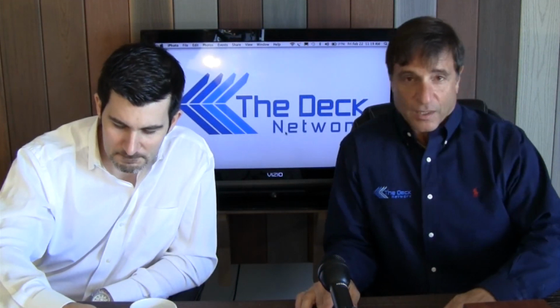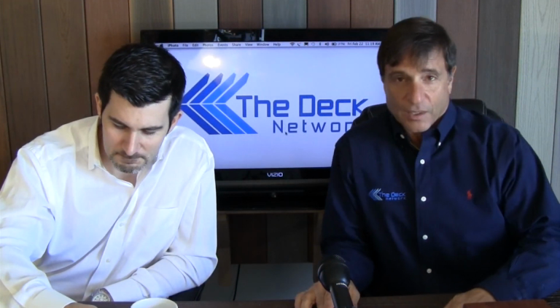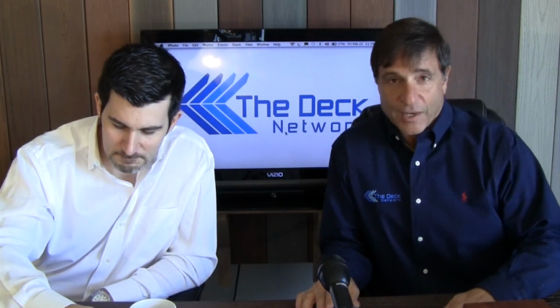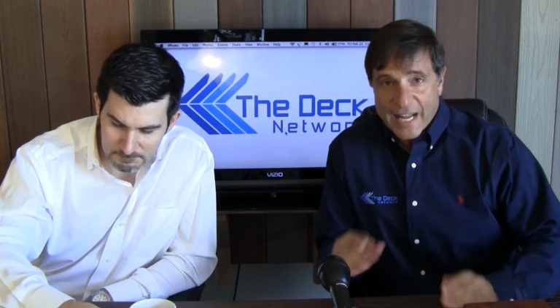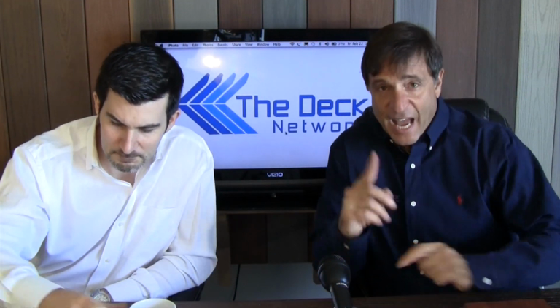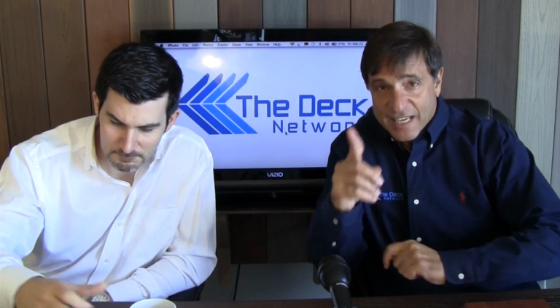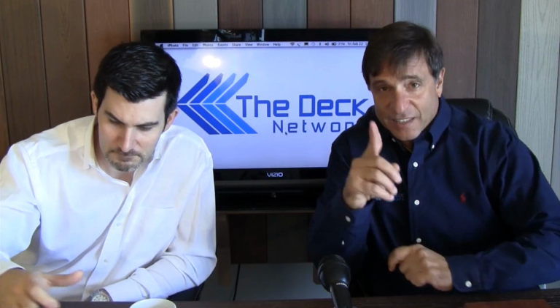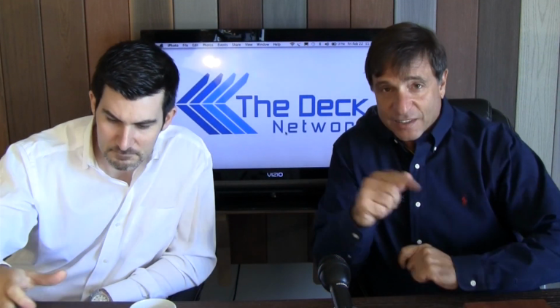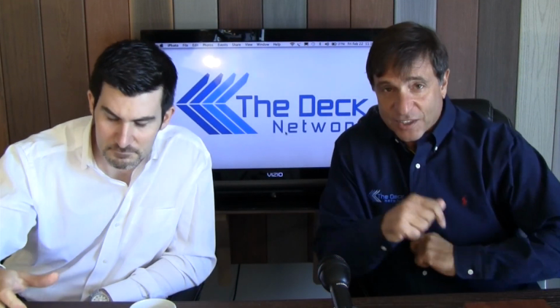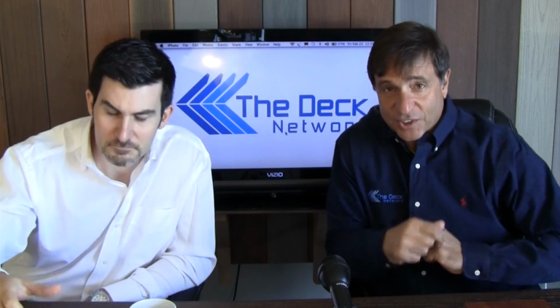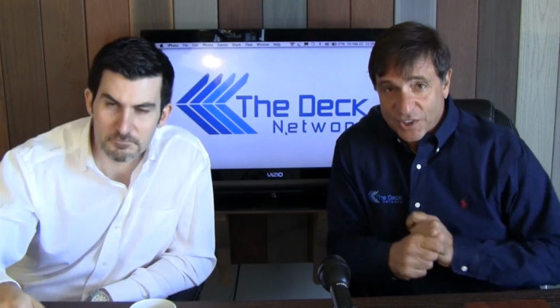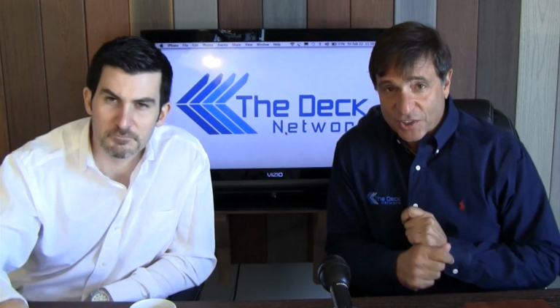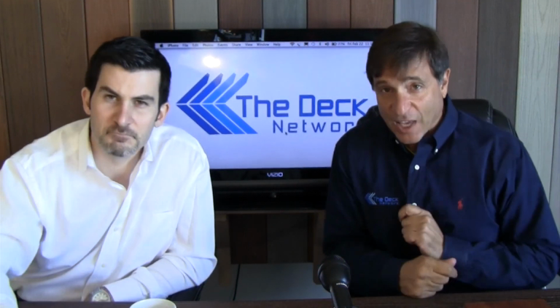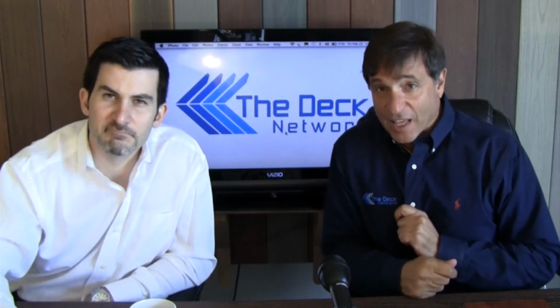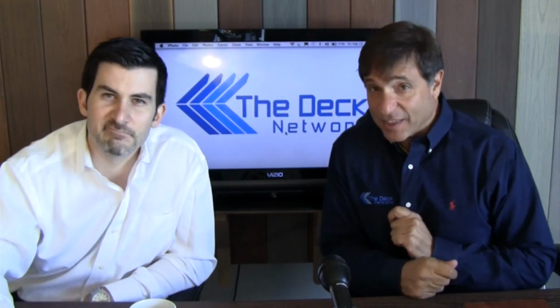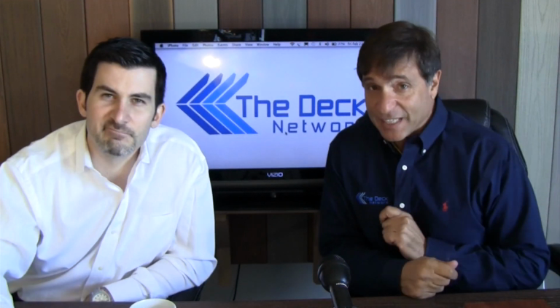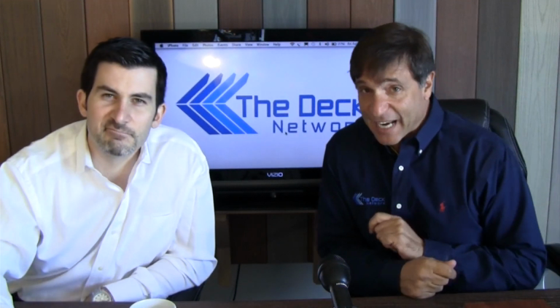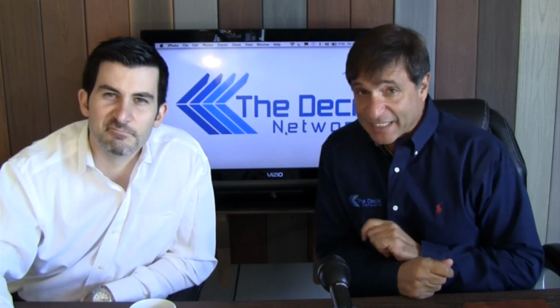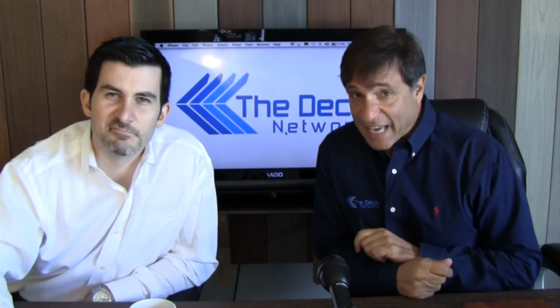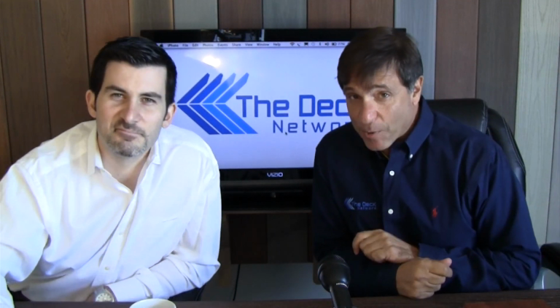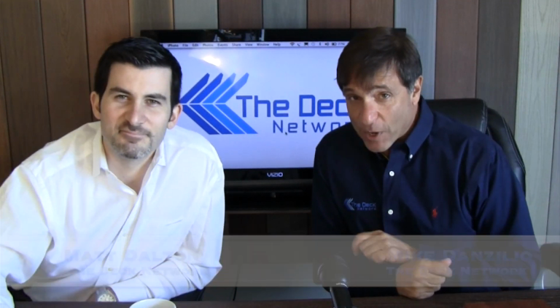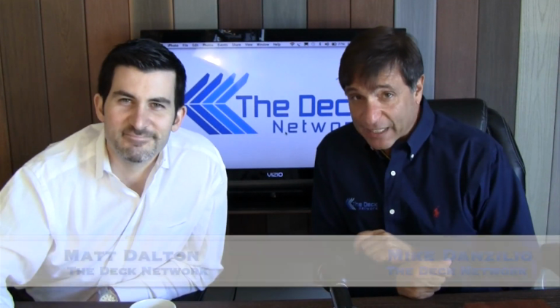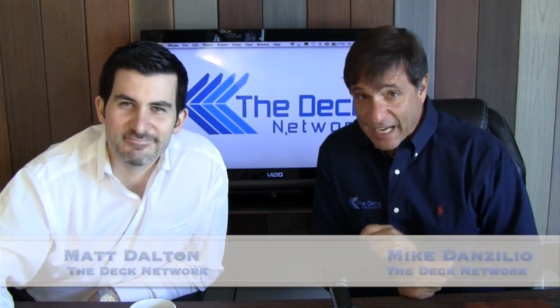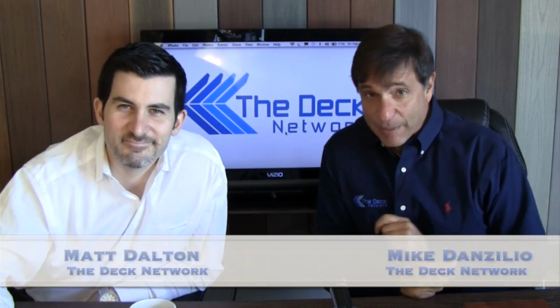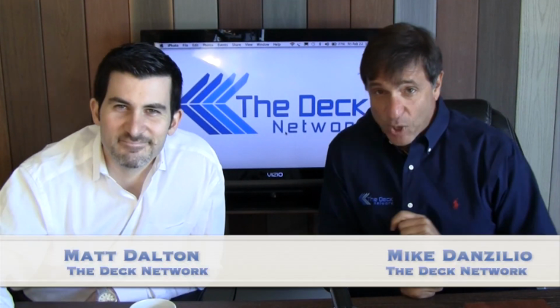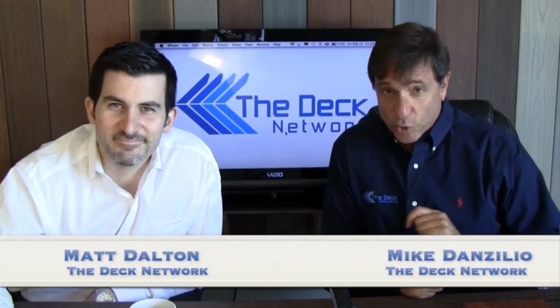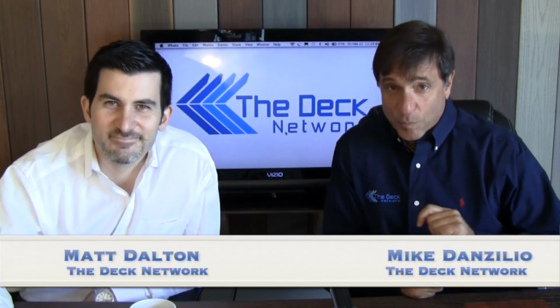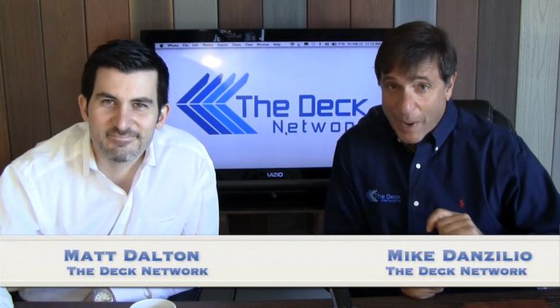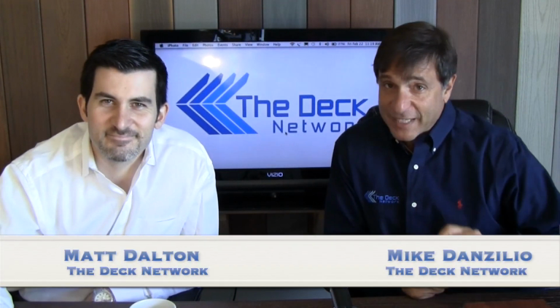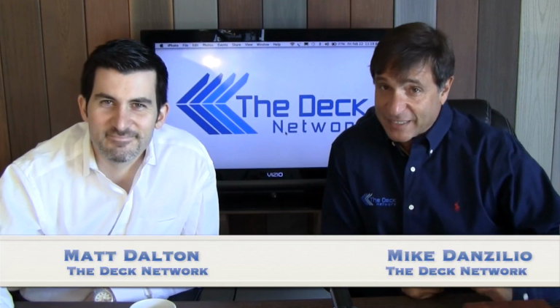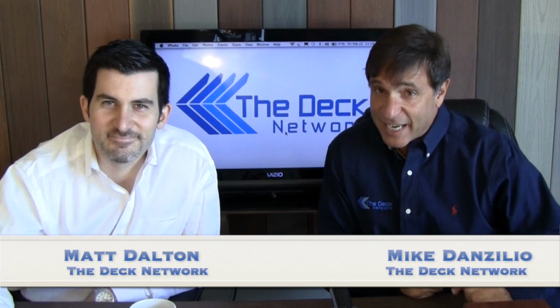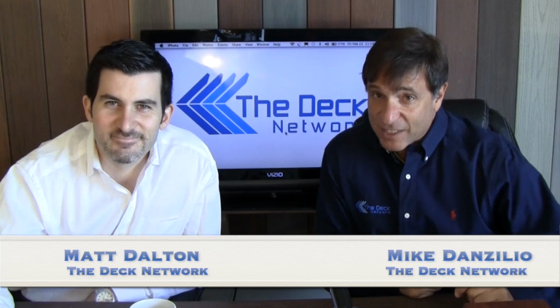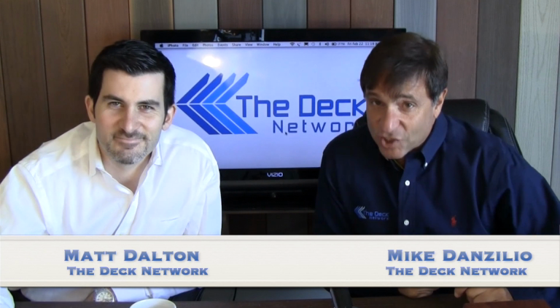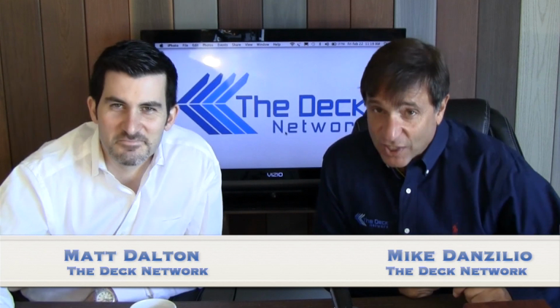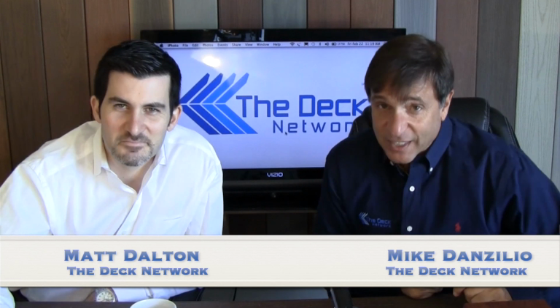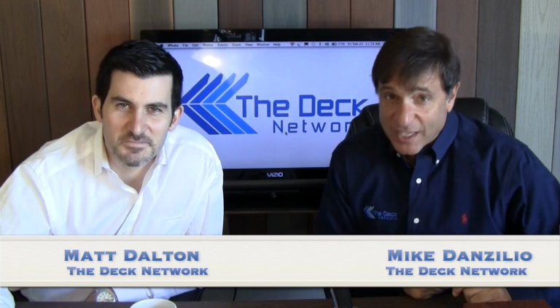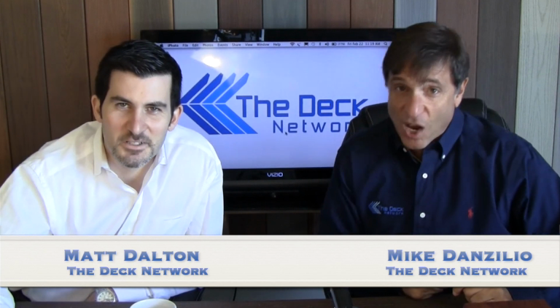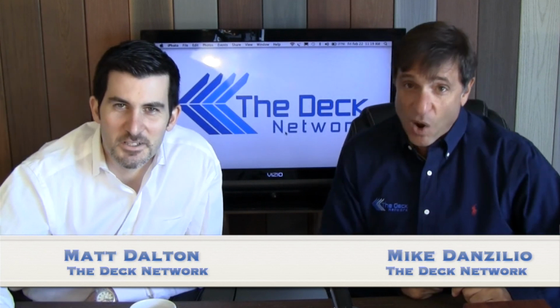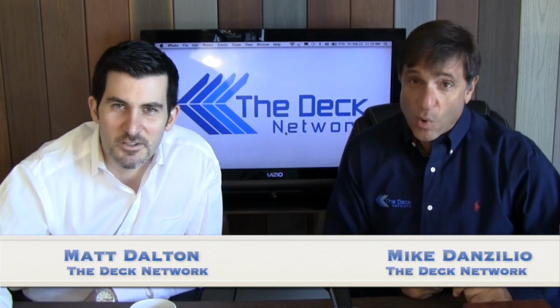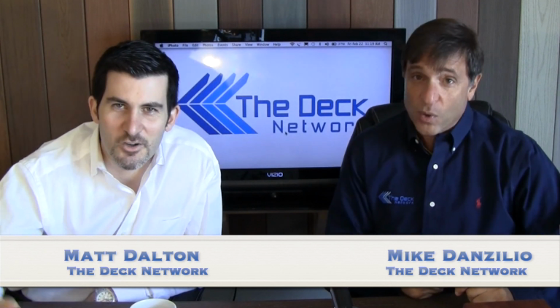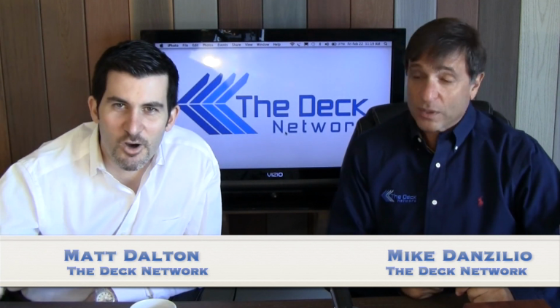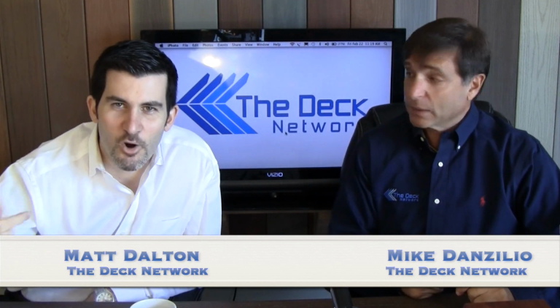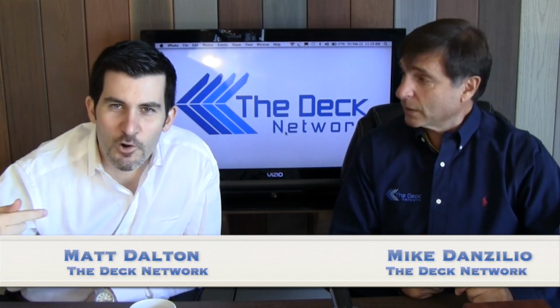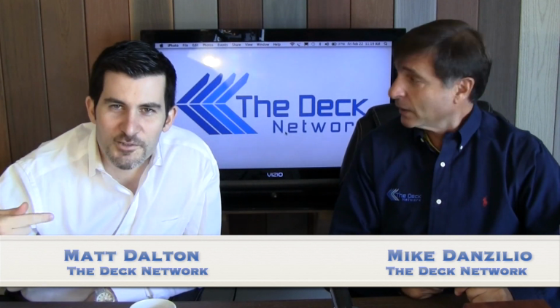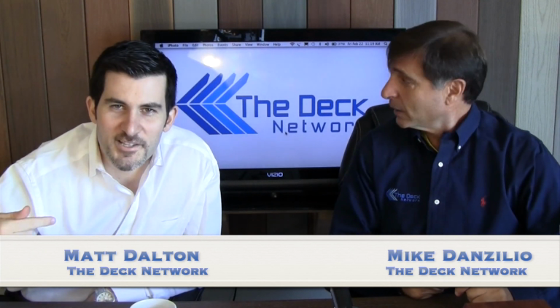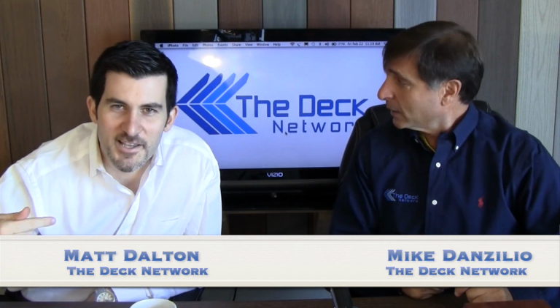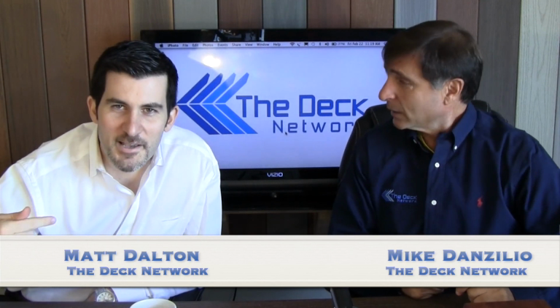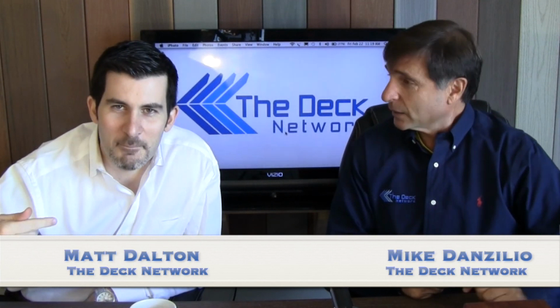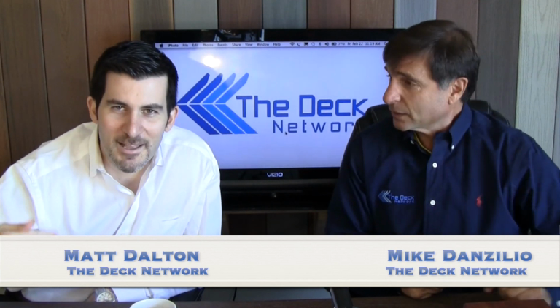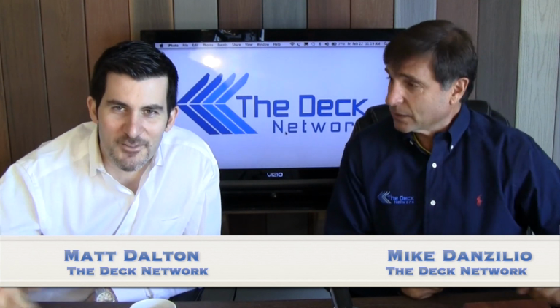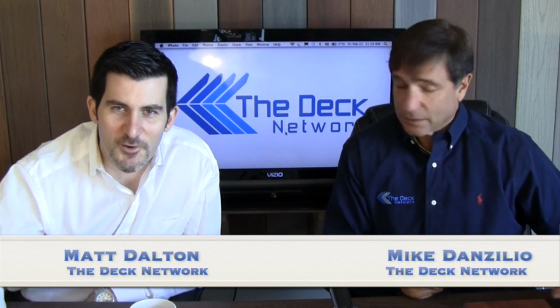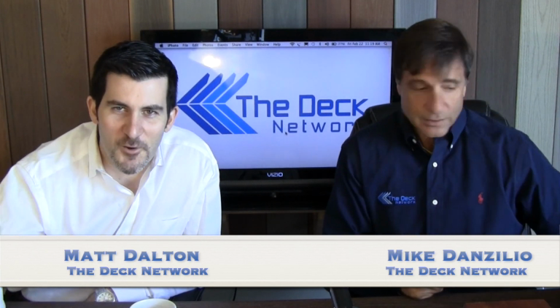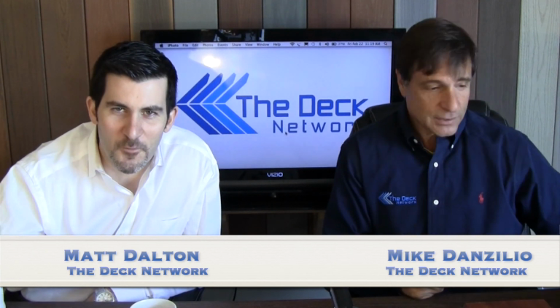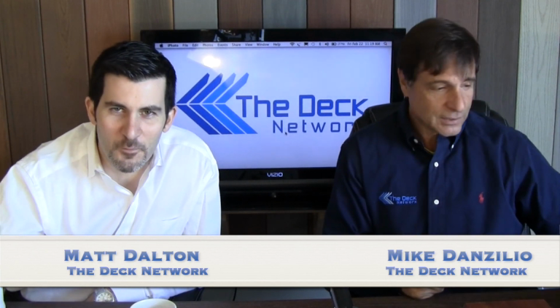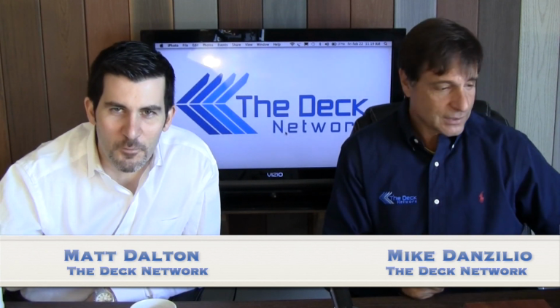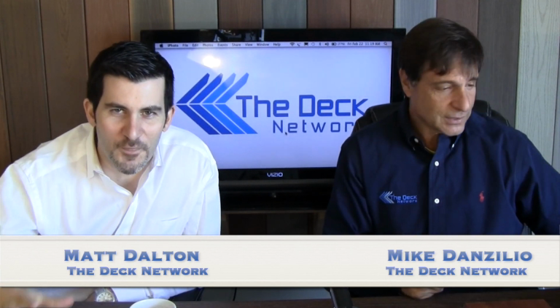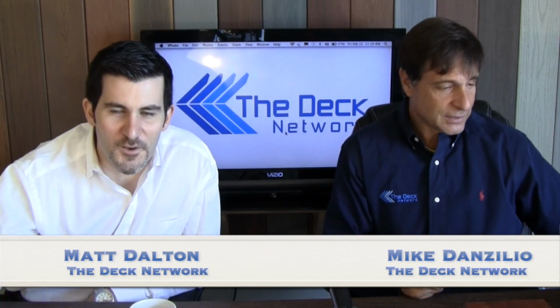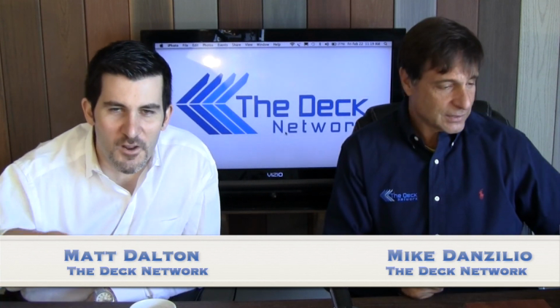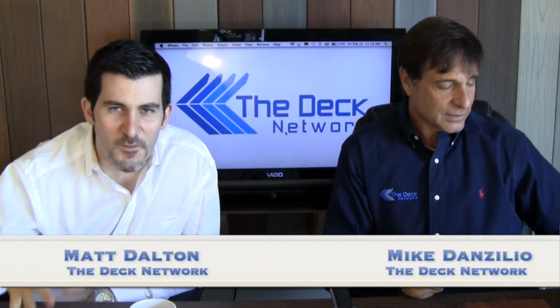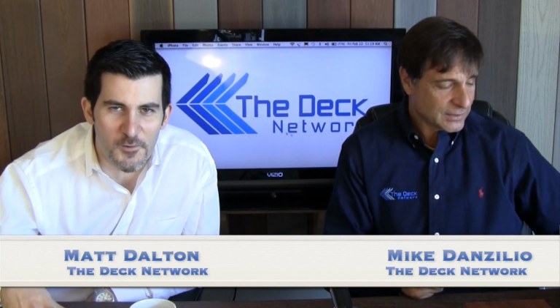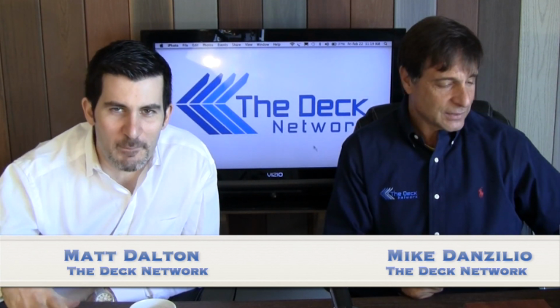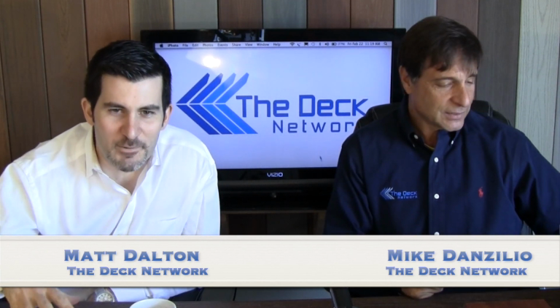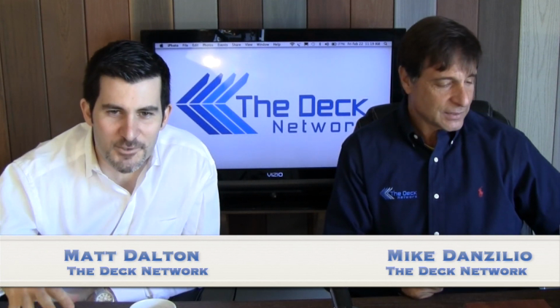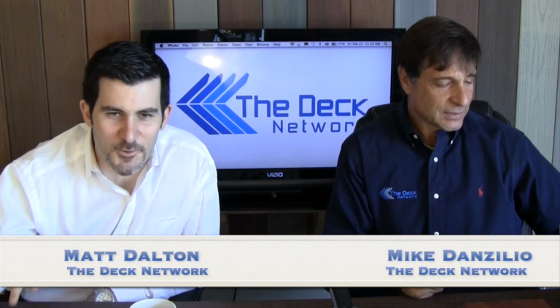All right, hi. This is the Deck Network and I'm your host, Mike Danzilio. Co-host here, Matt Dalton, with another episode.